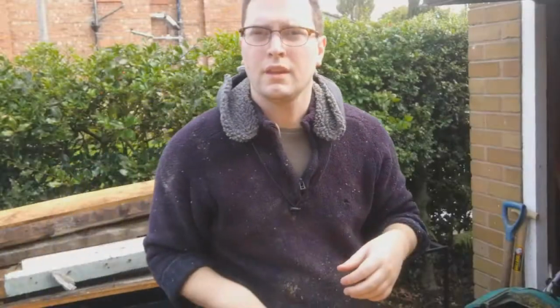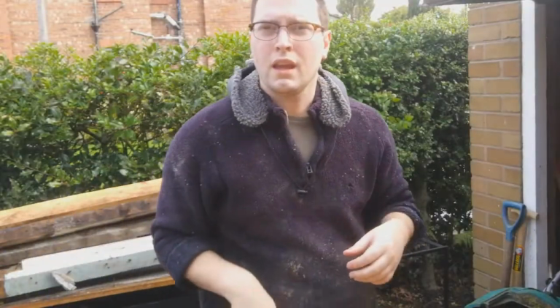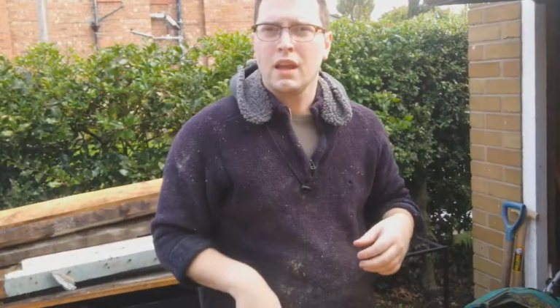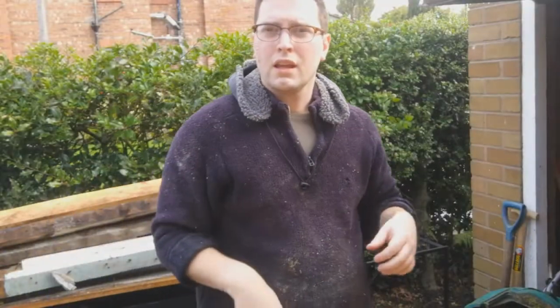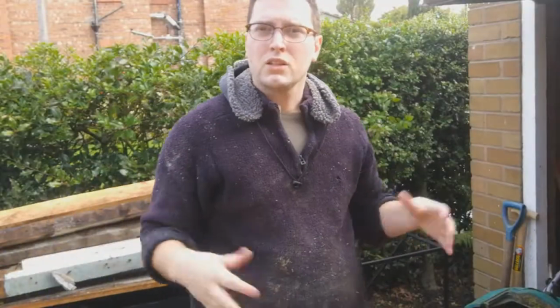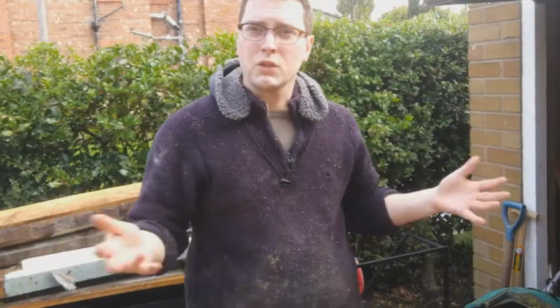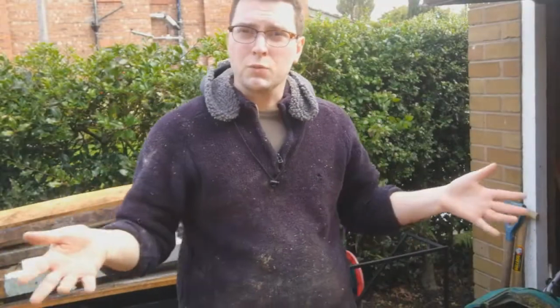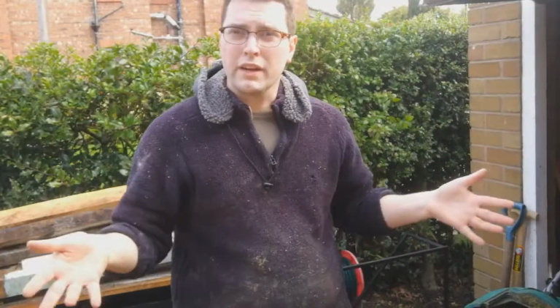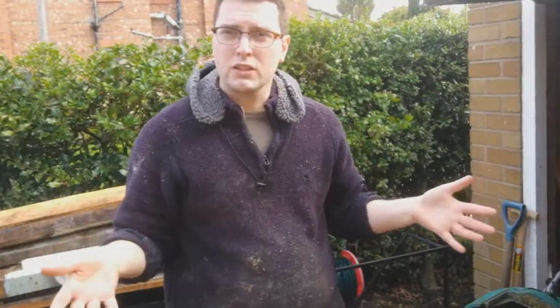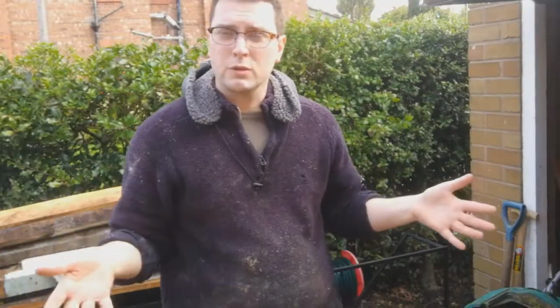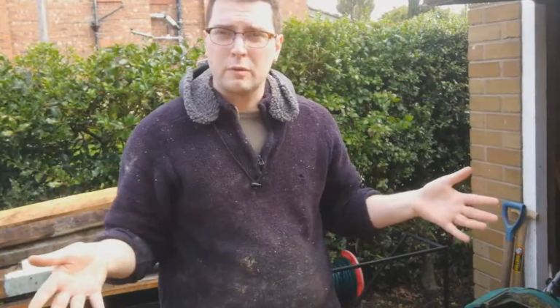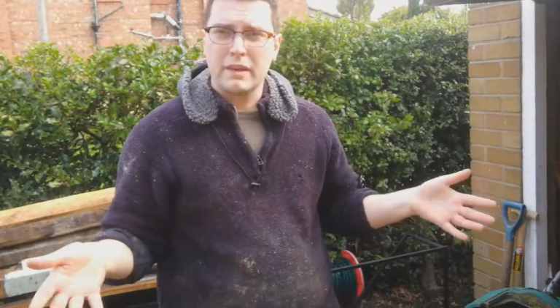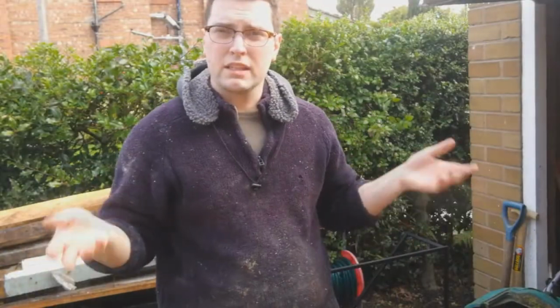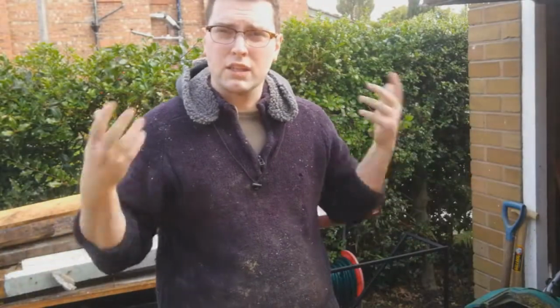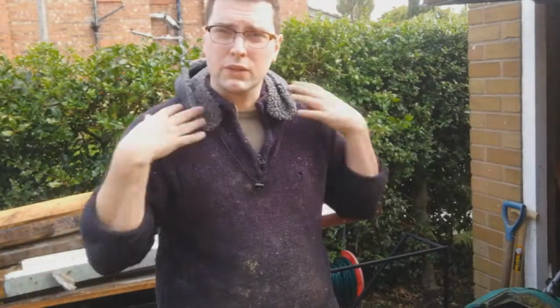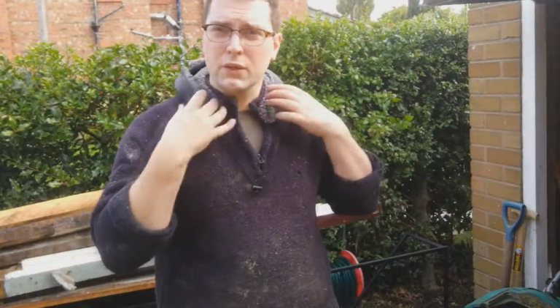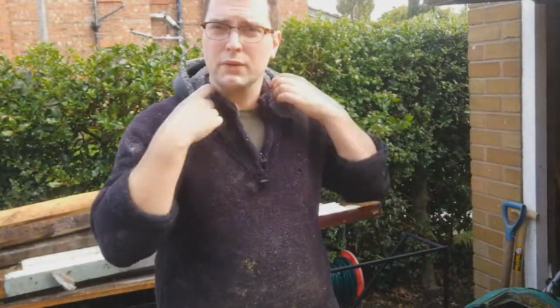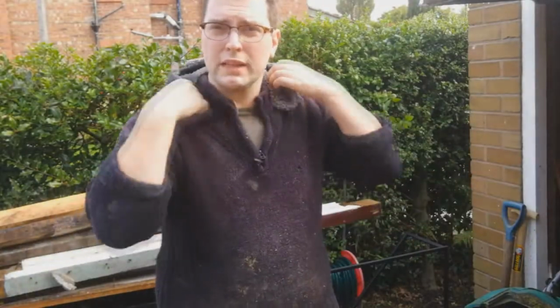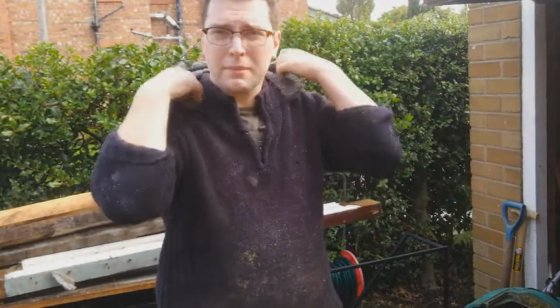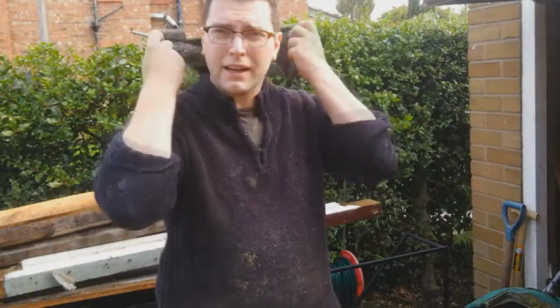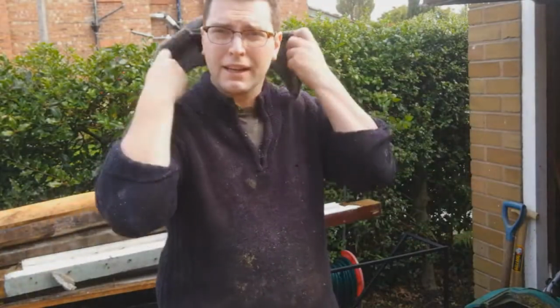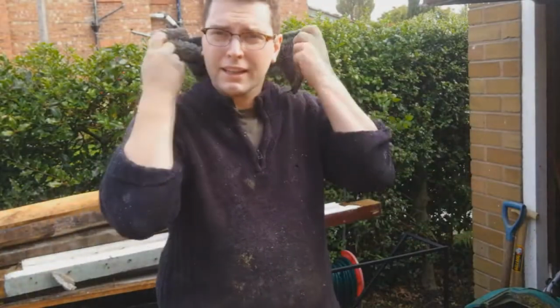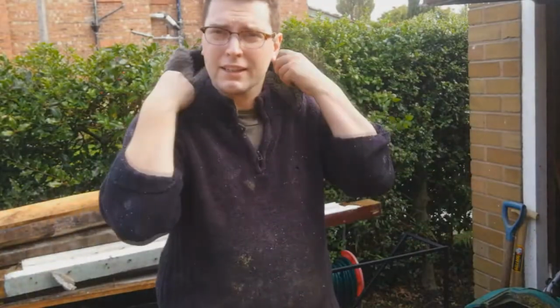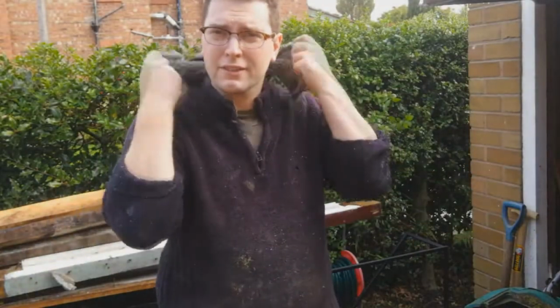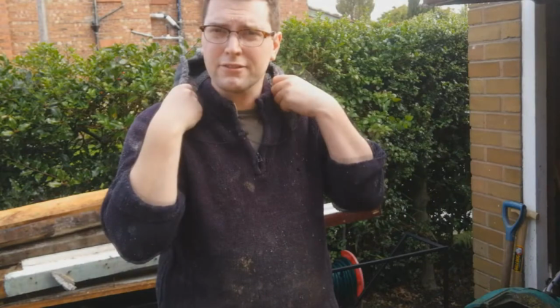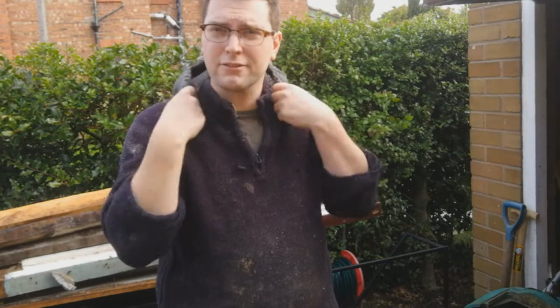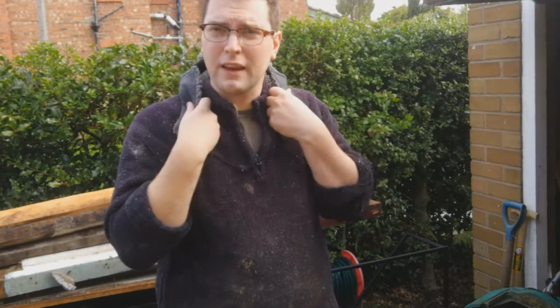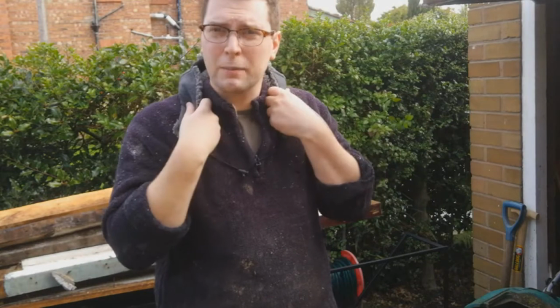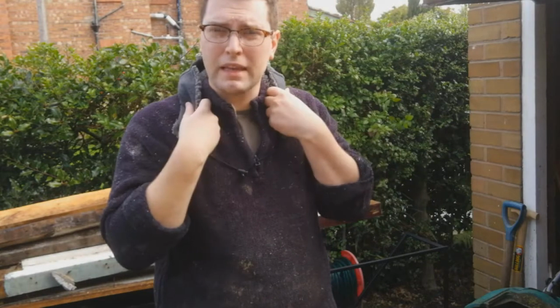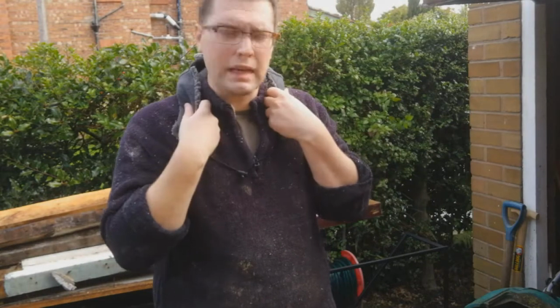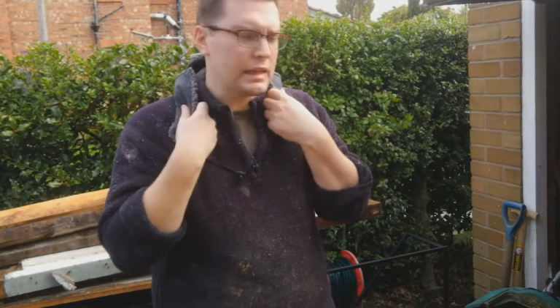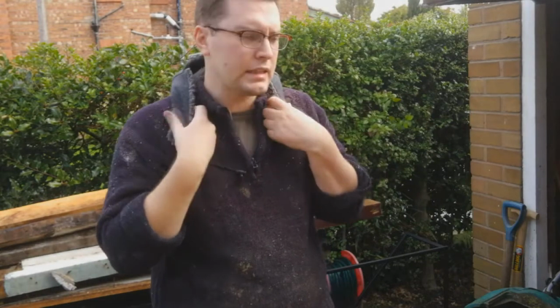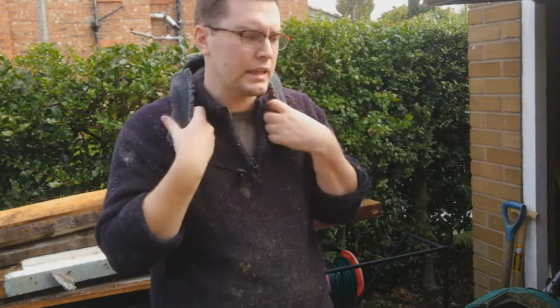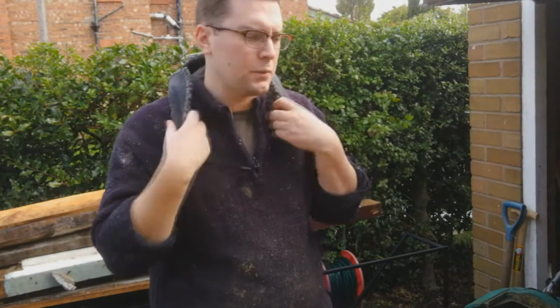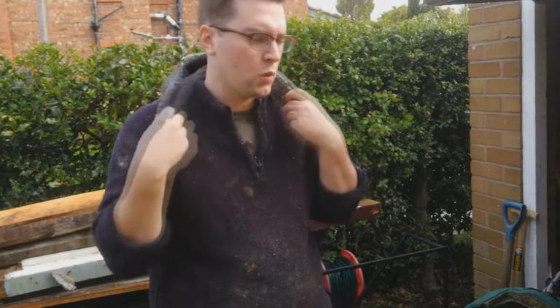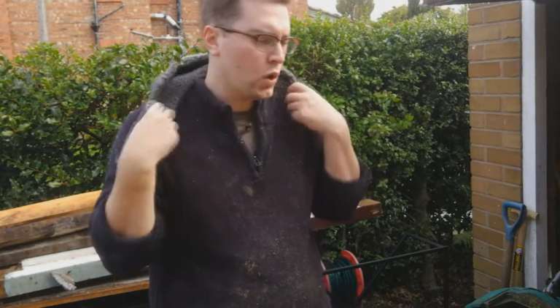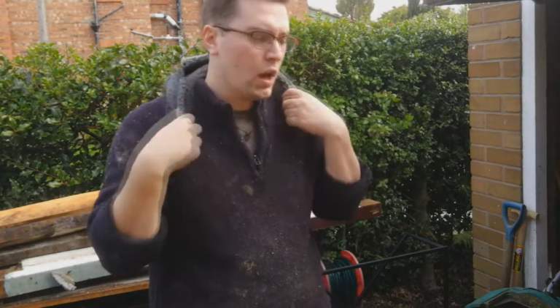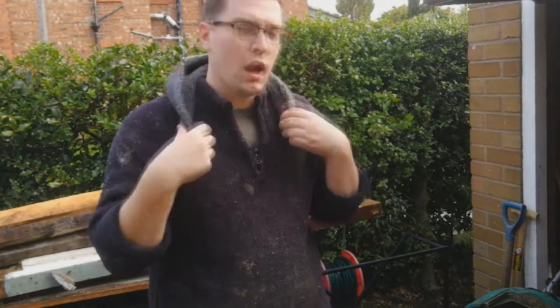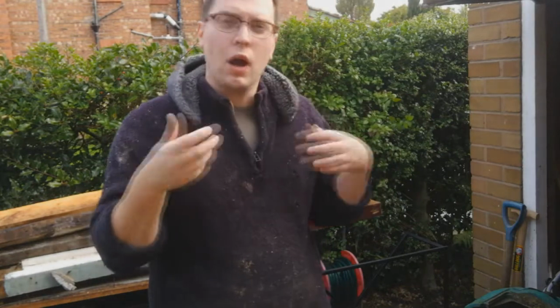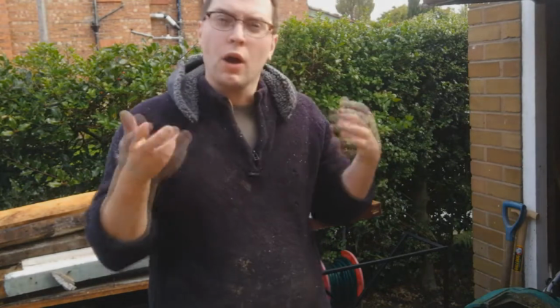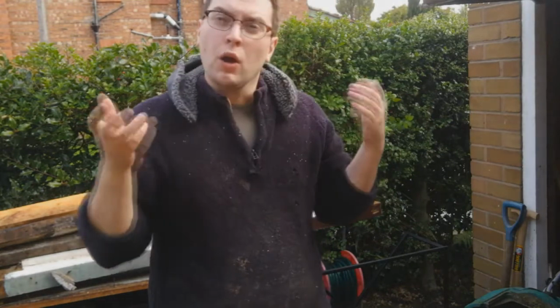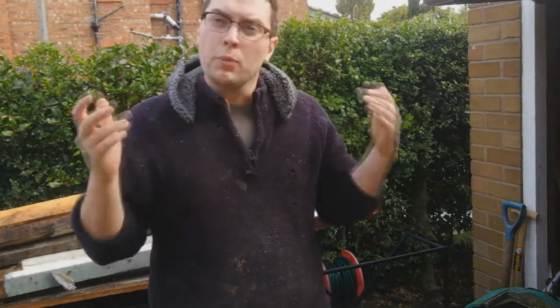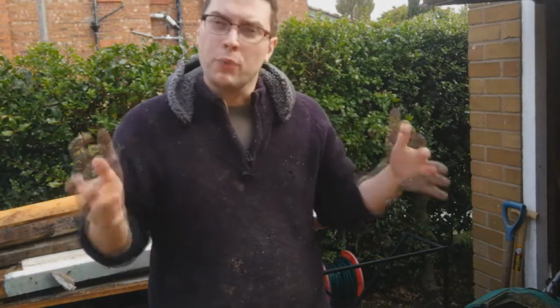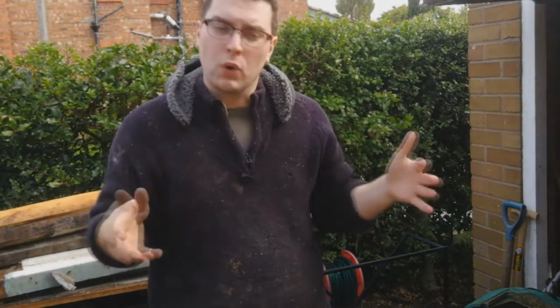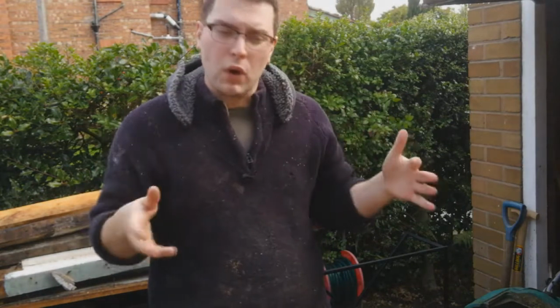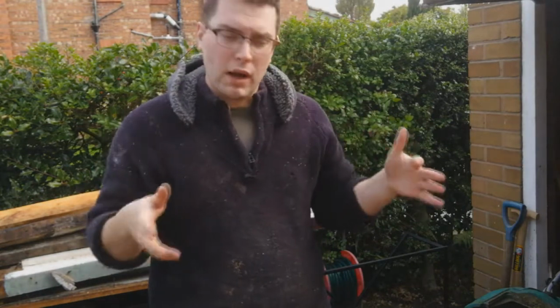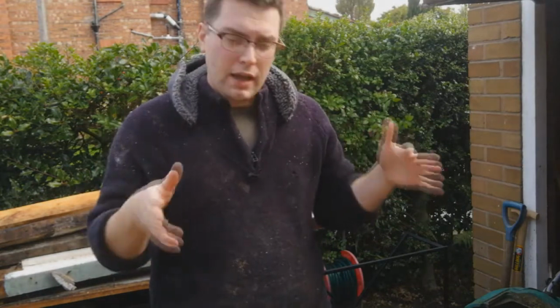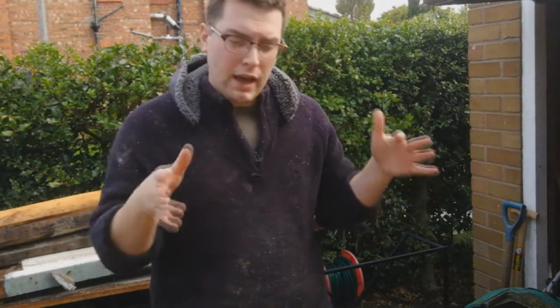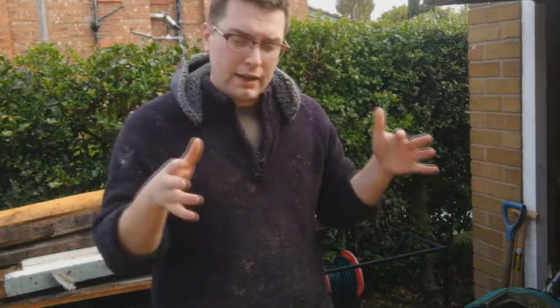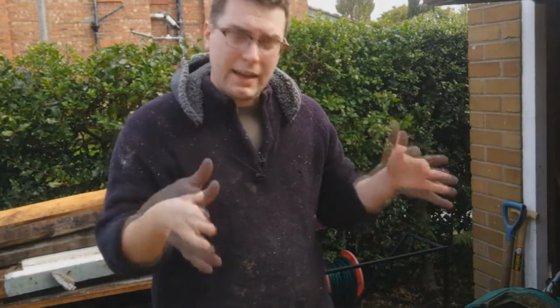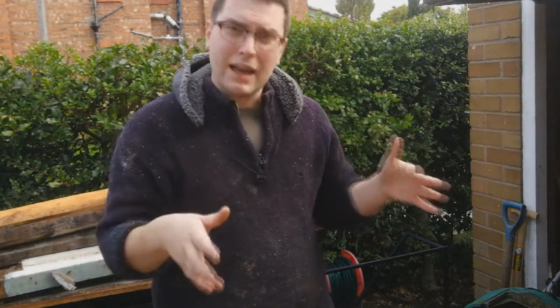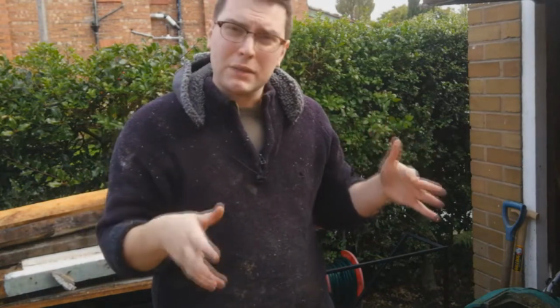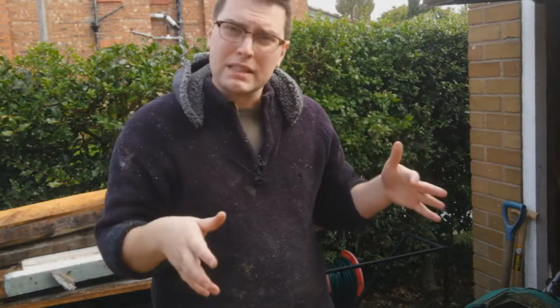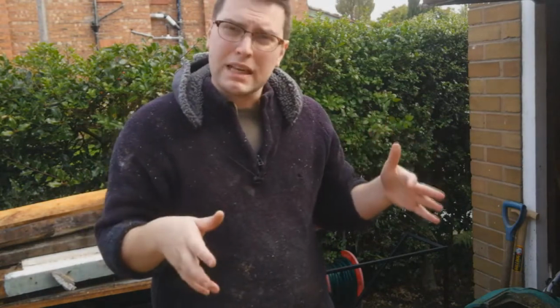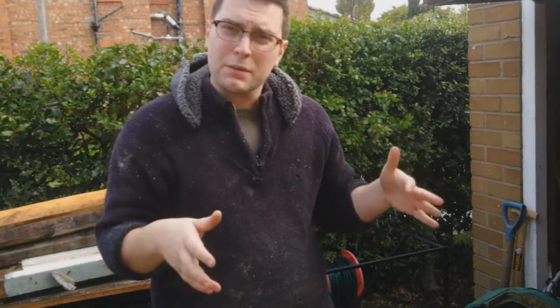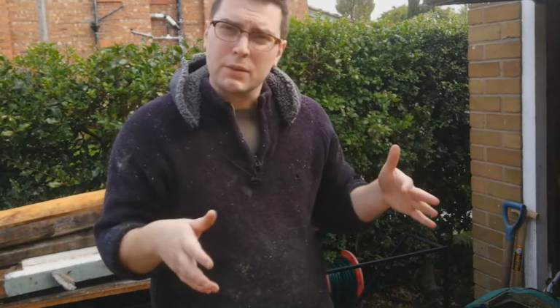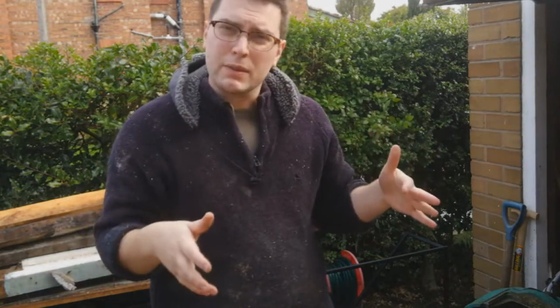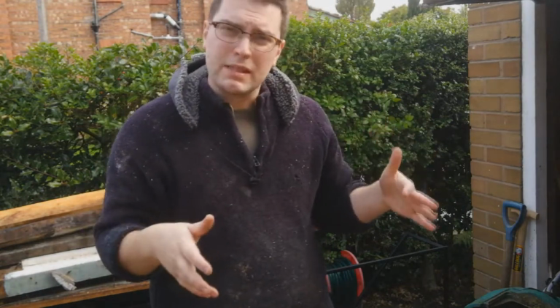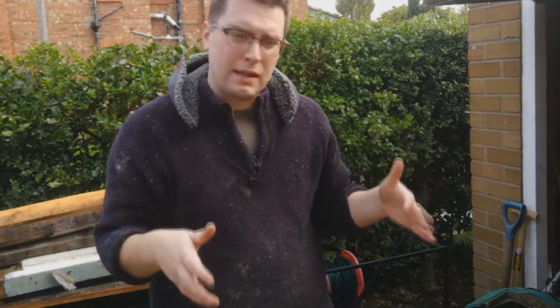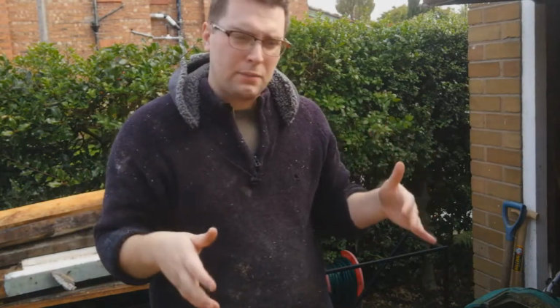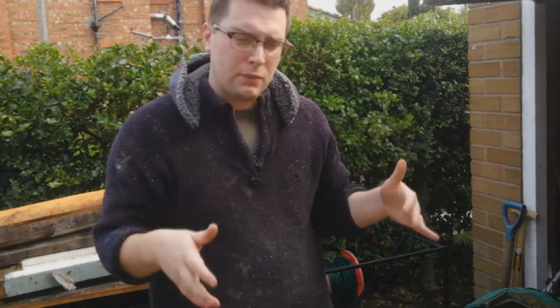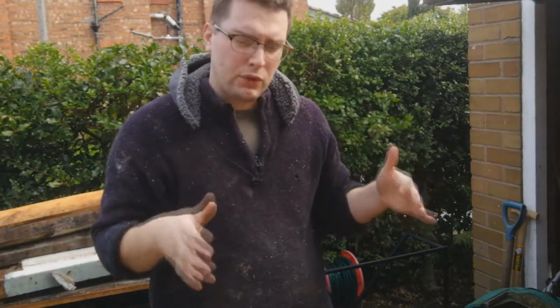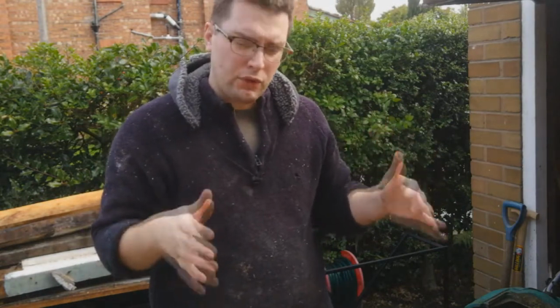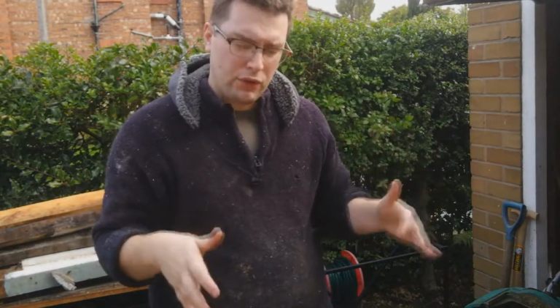It's brightened up a bit so I don't need my flappy ears anymore, but now it's time to assemble the frame.